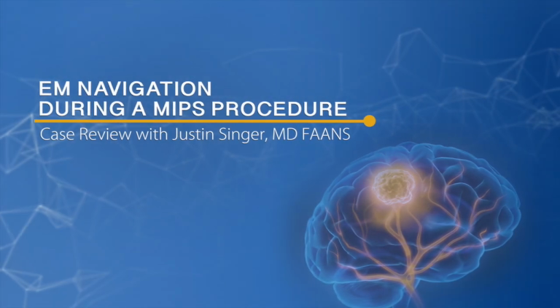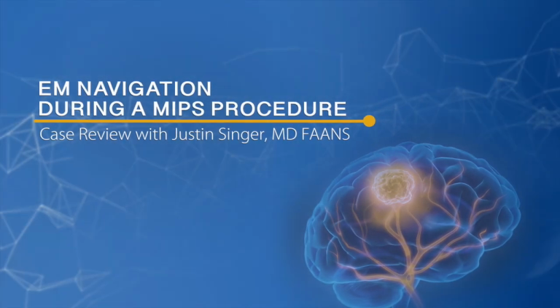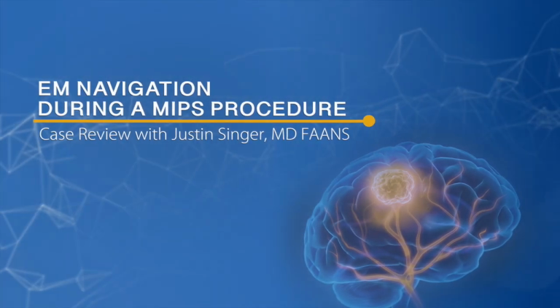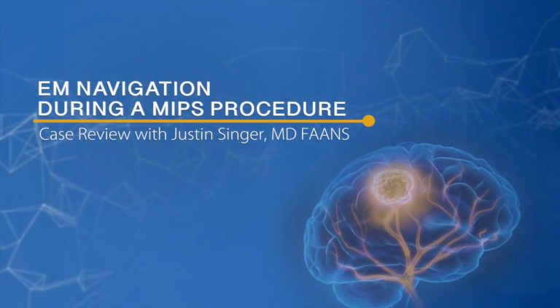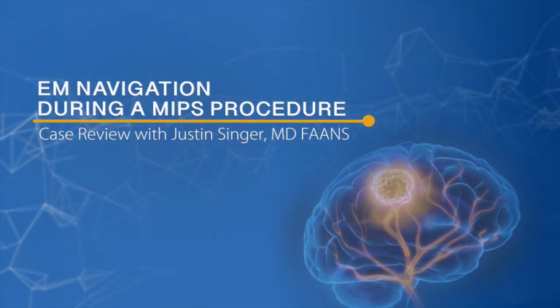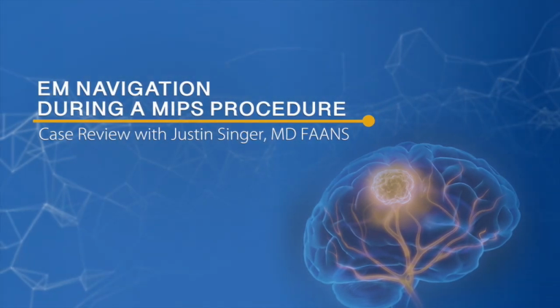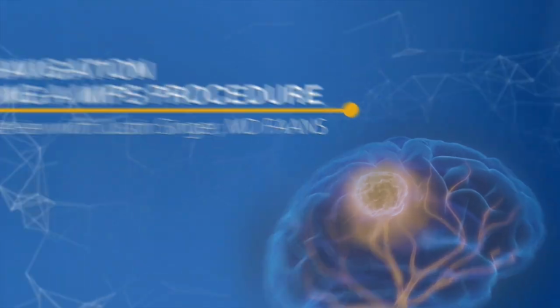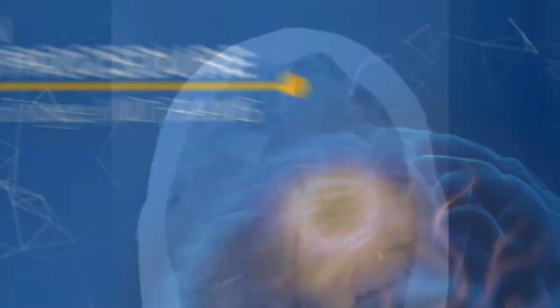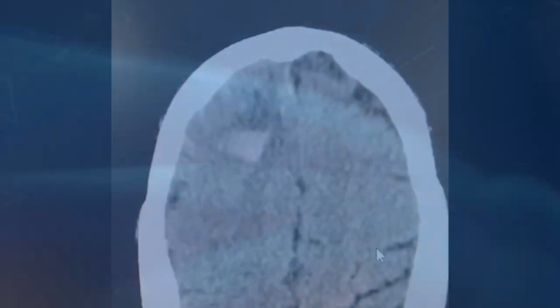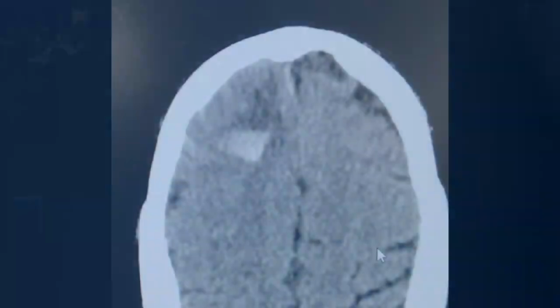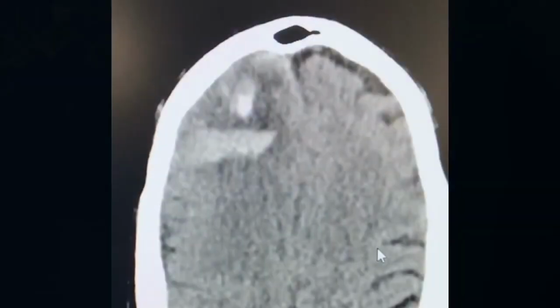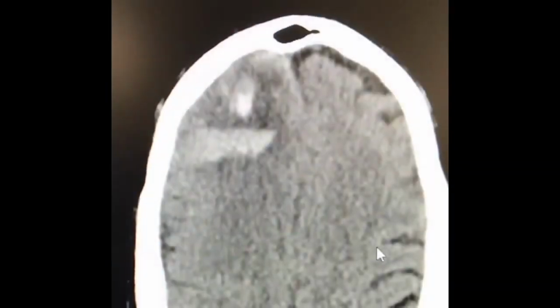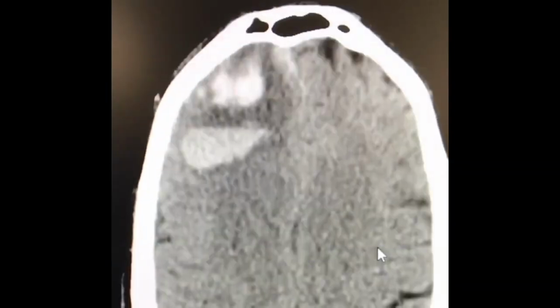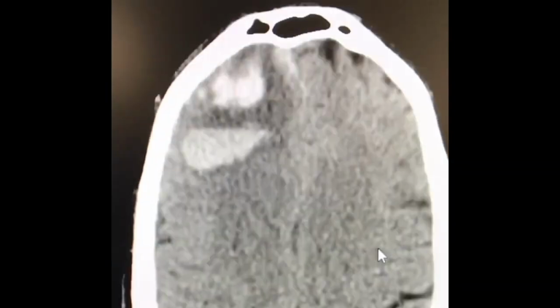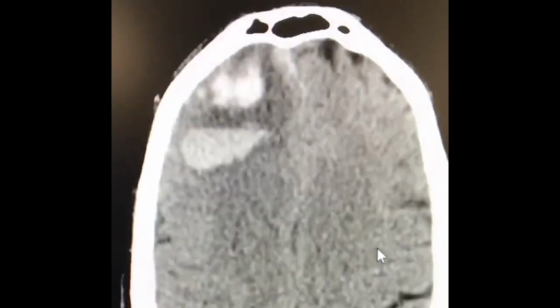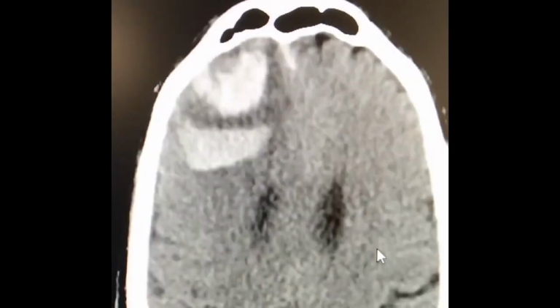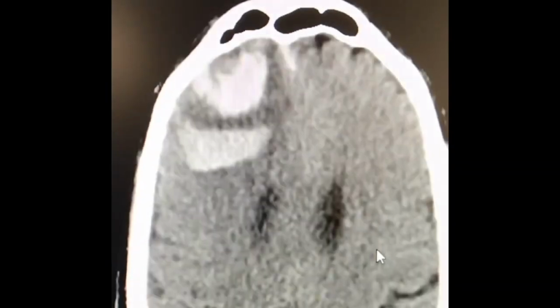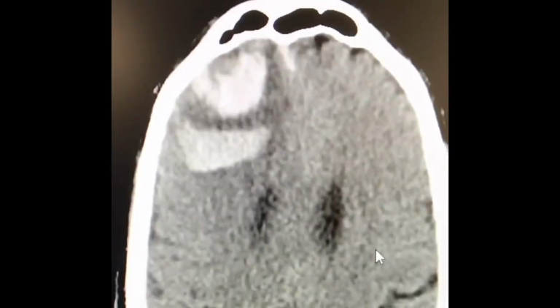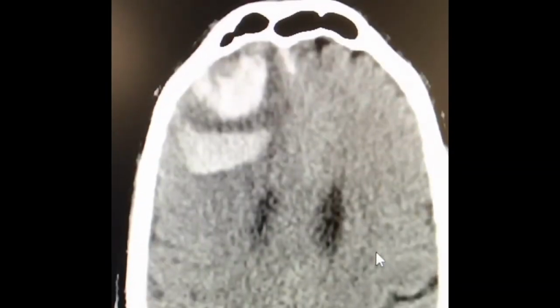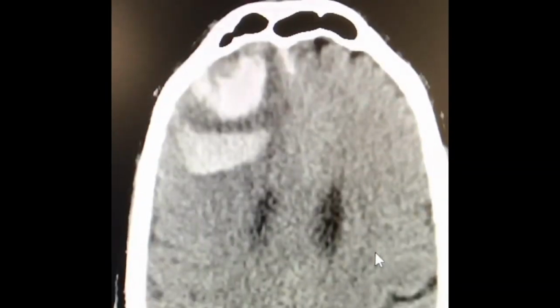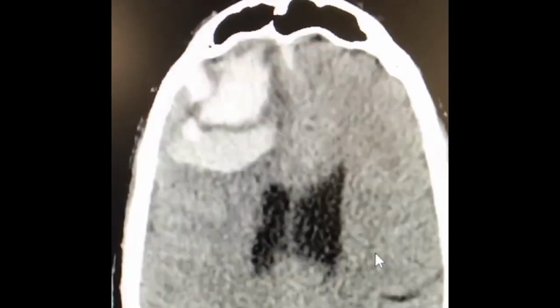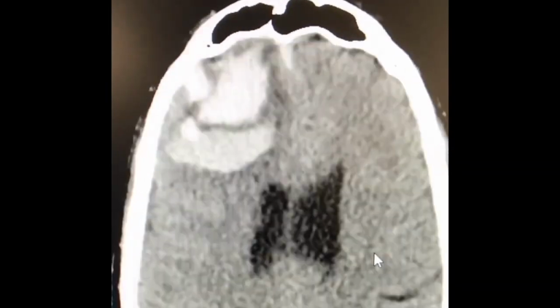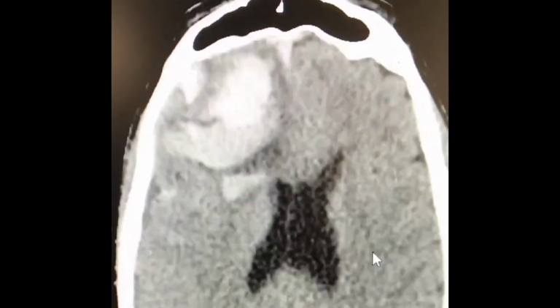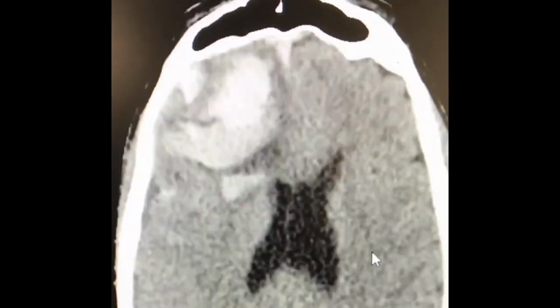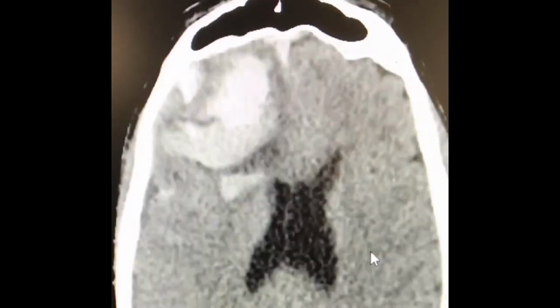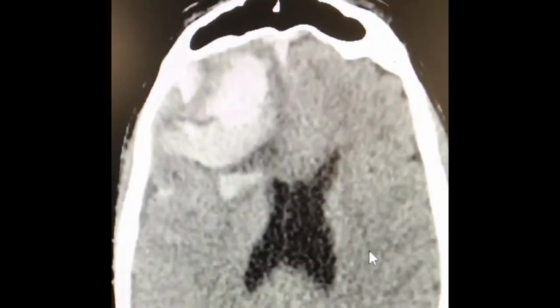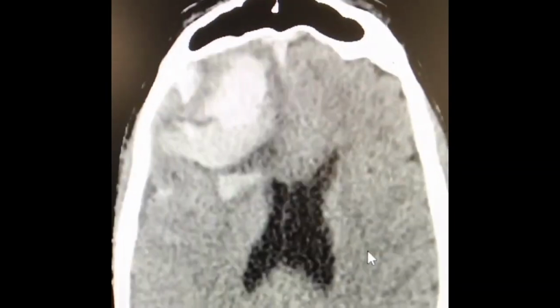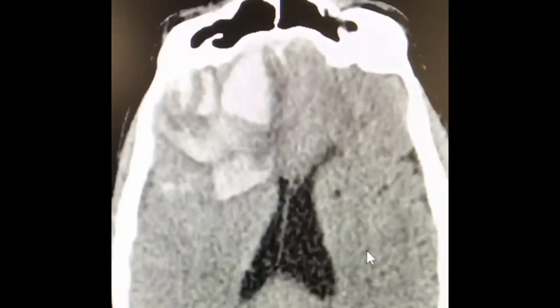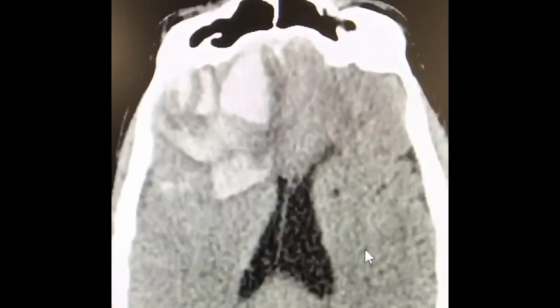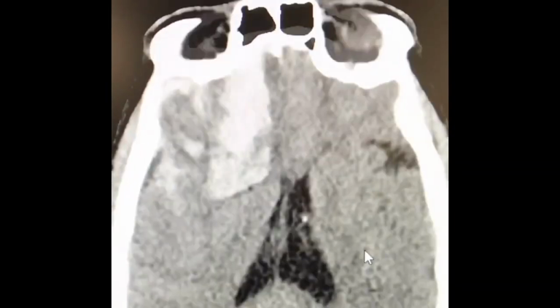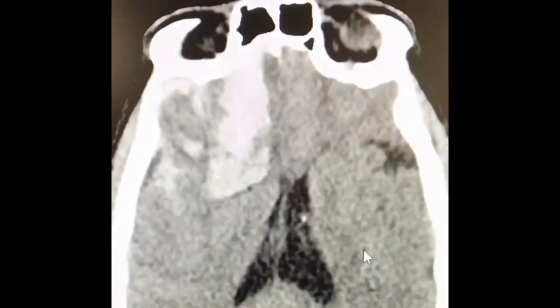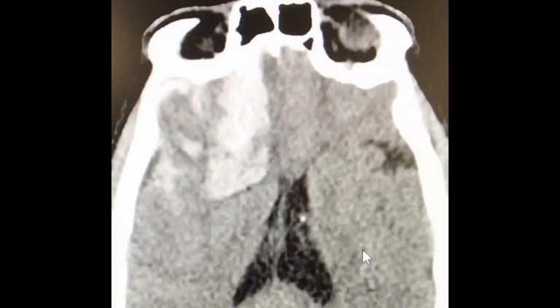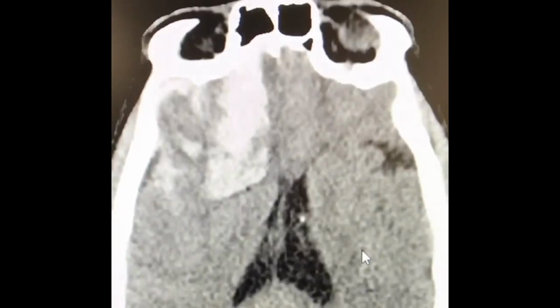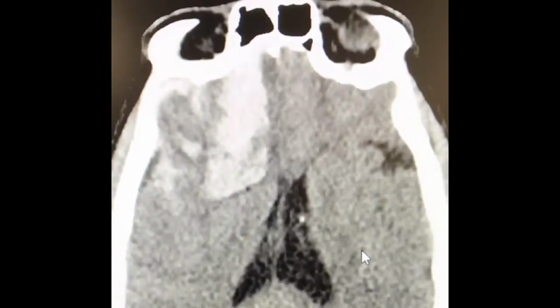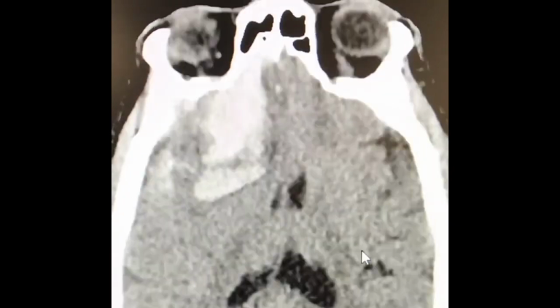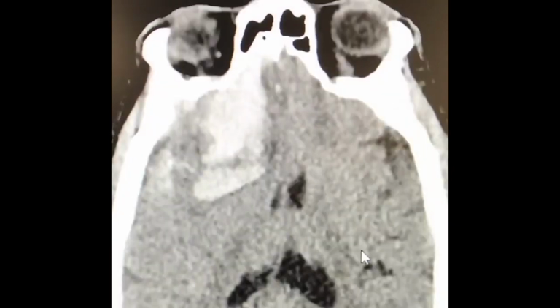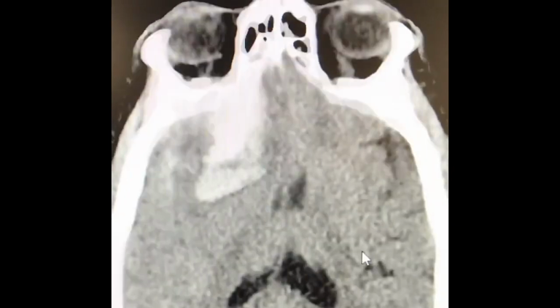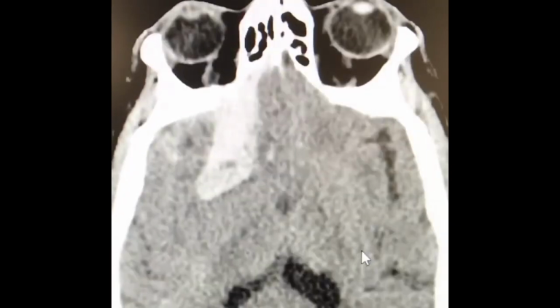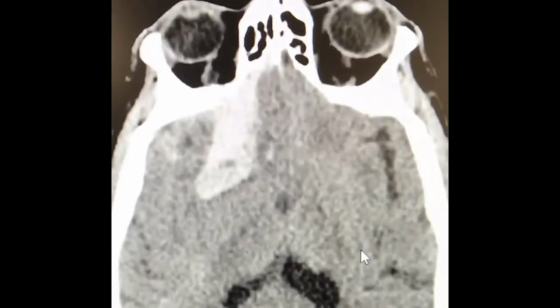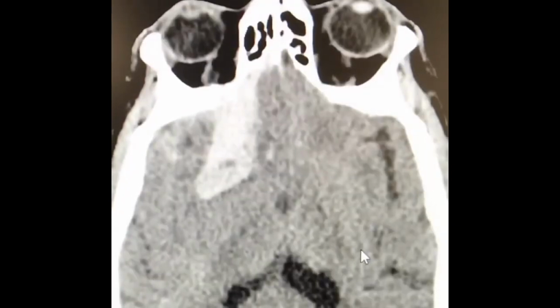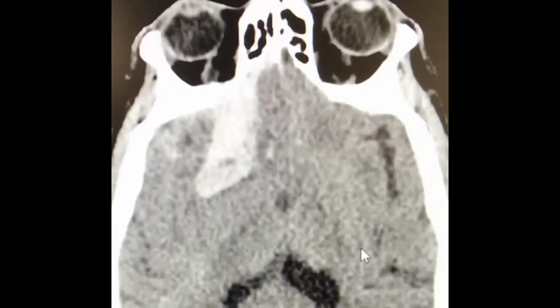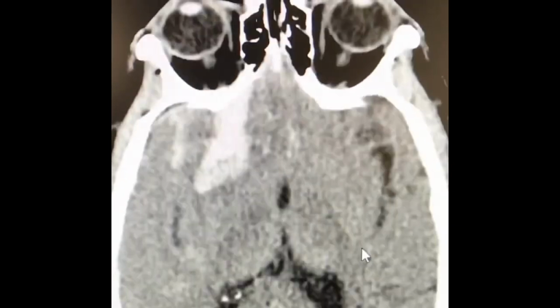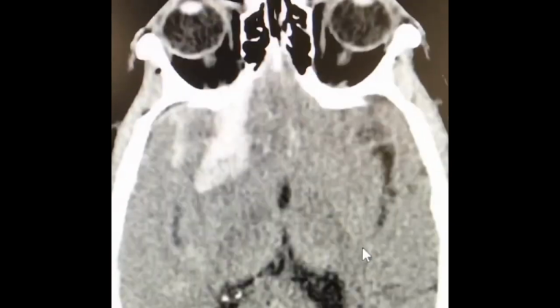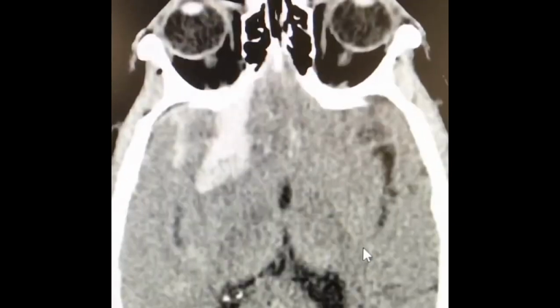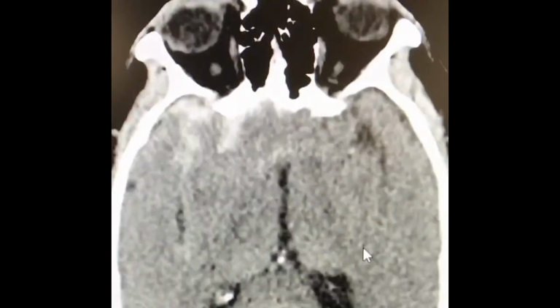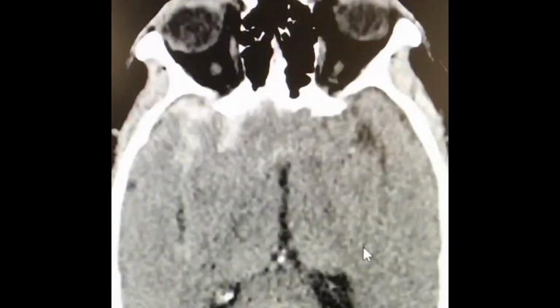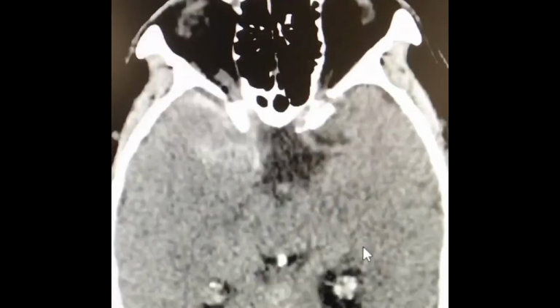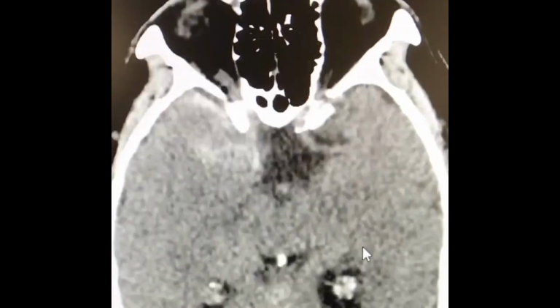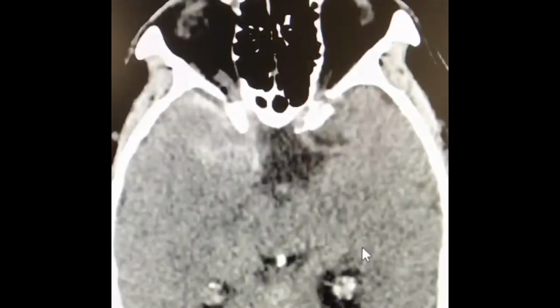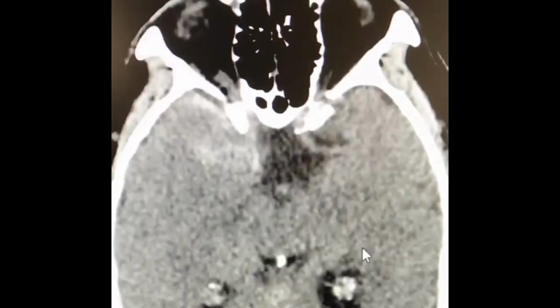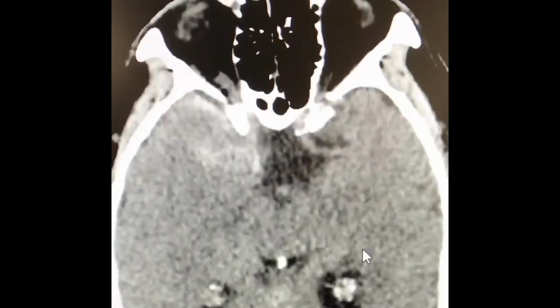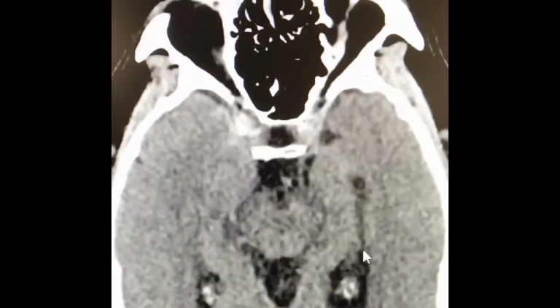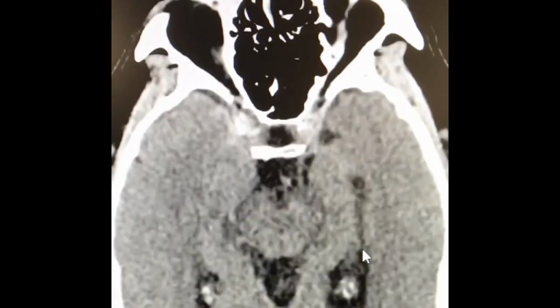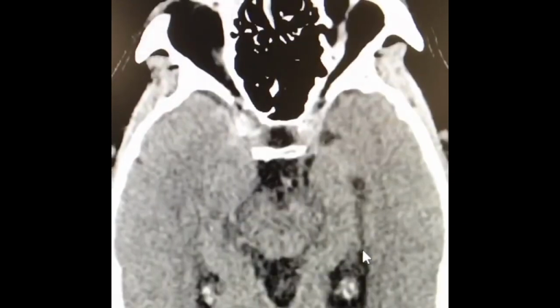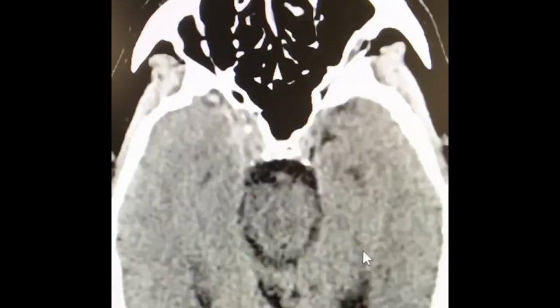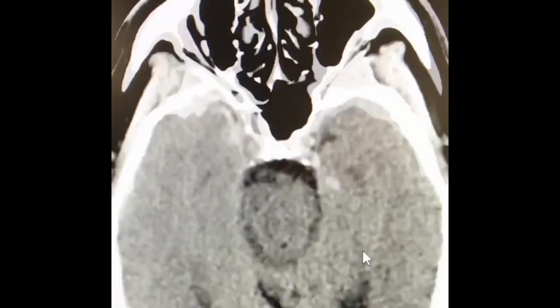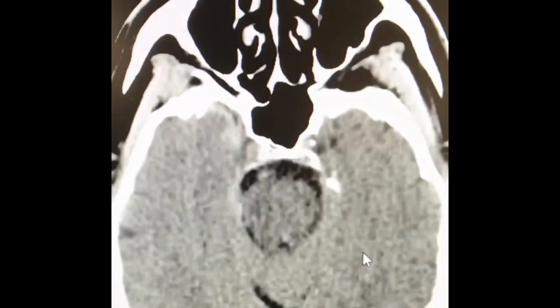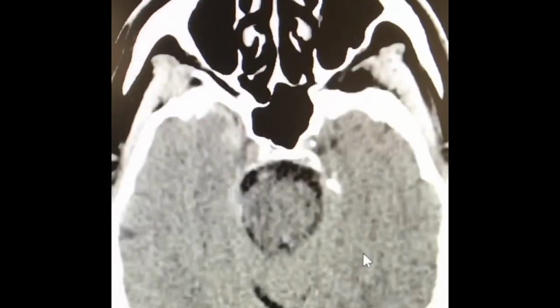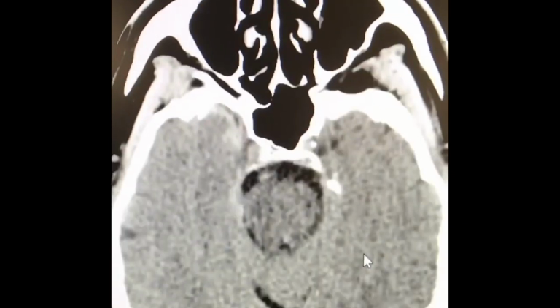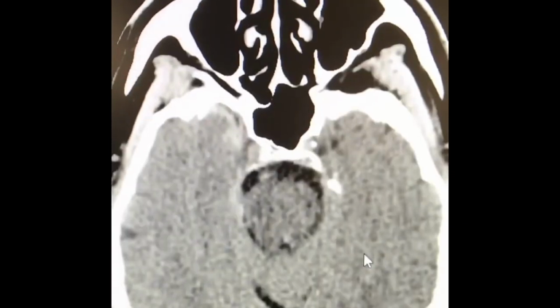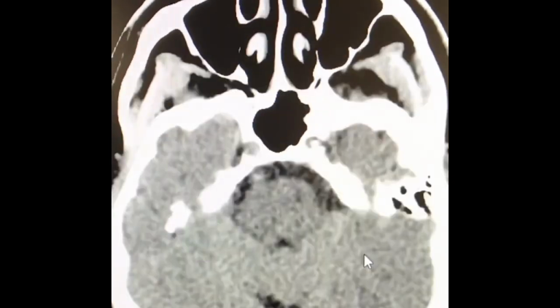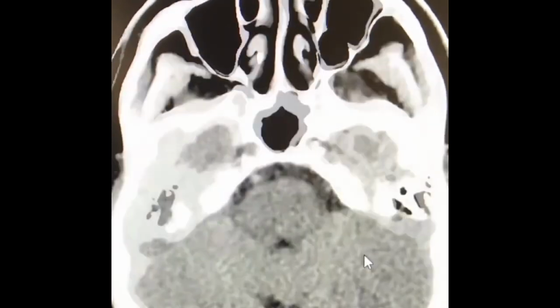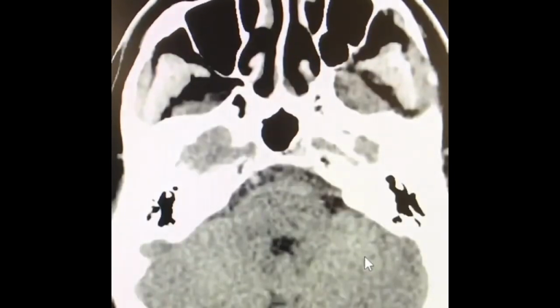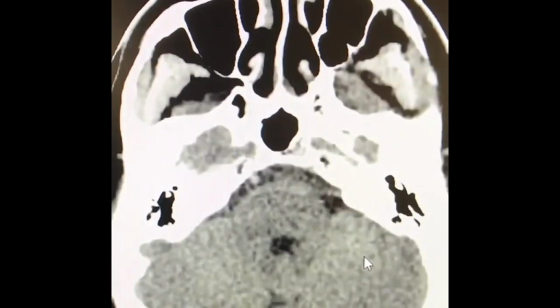This is my first experience with EM navigation for a MIPS procedure. This patient had a large subacute right frontal hemorrhage.